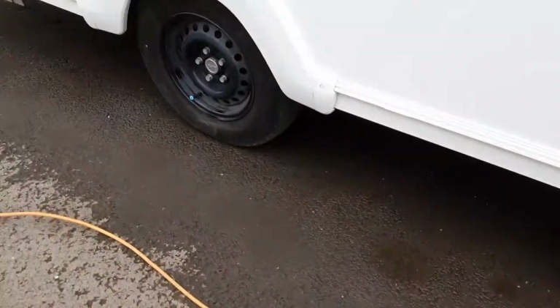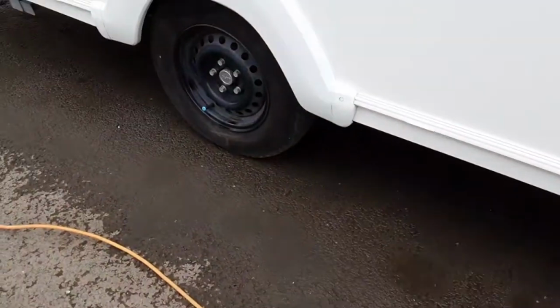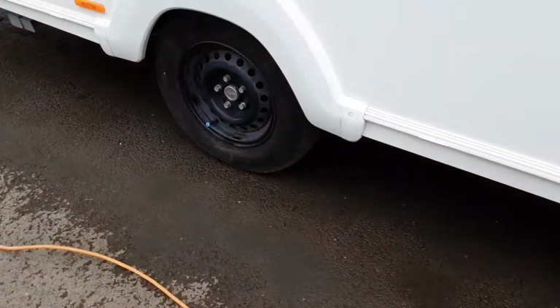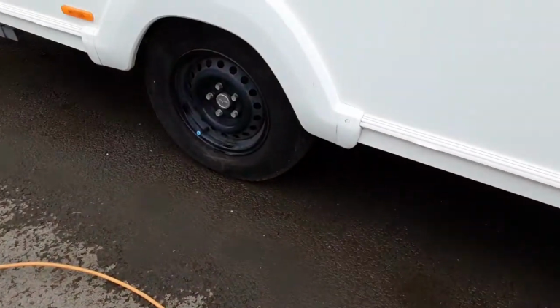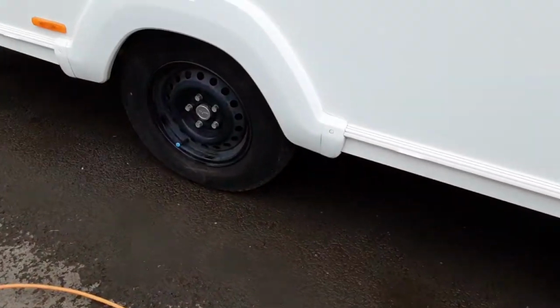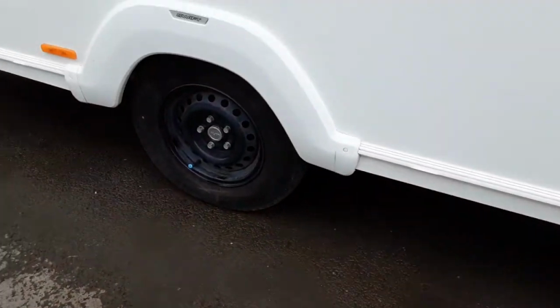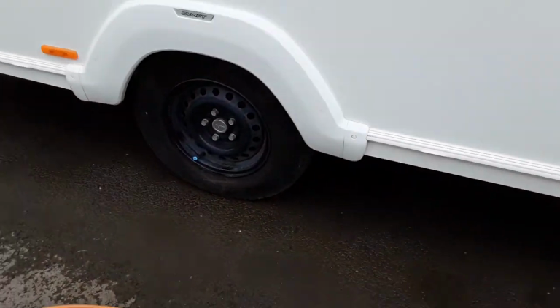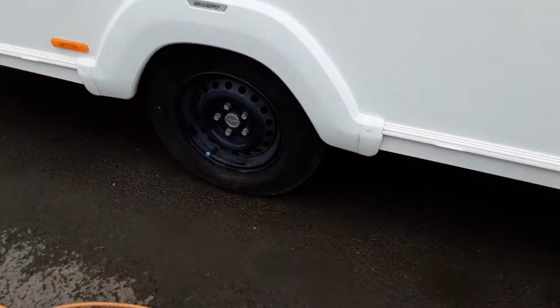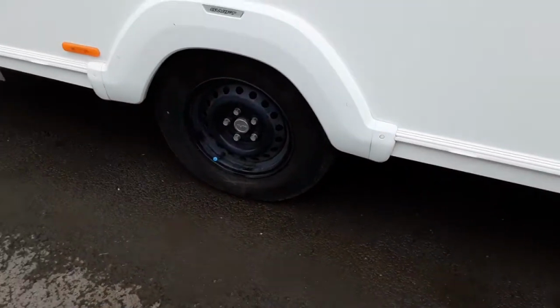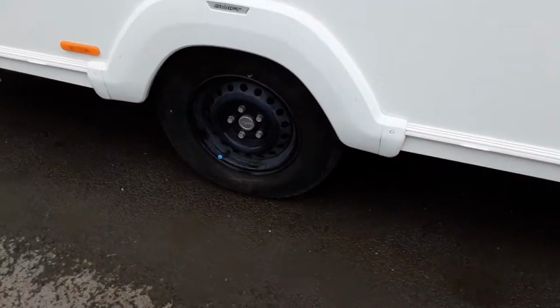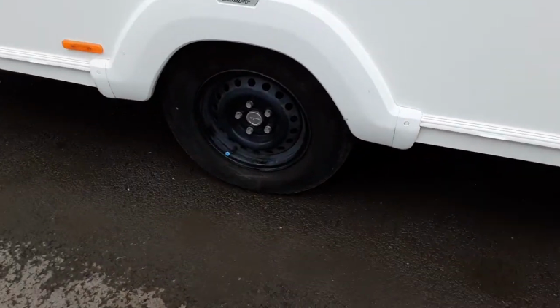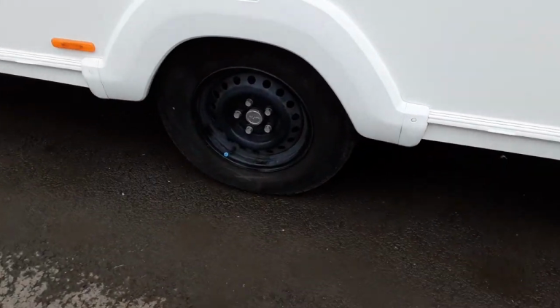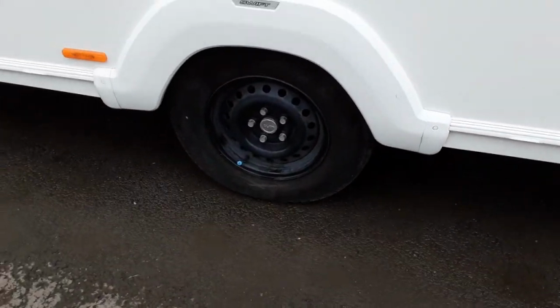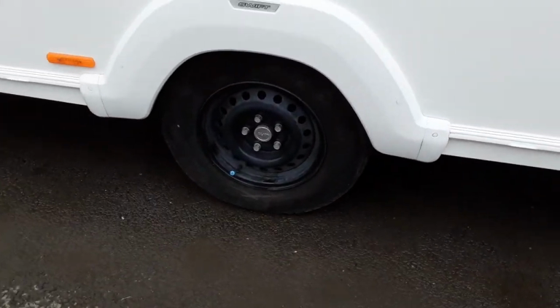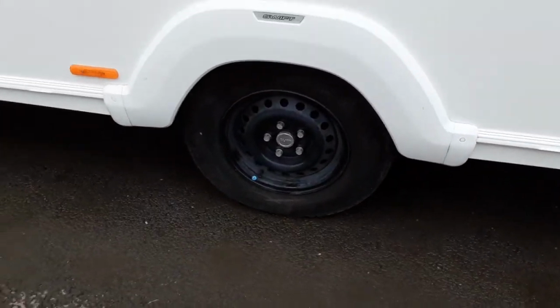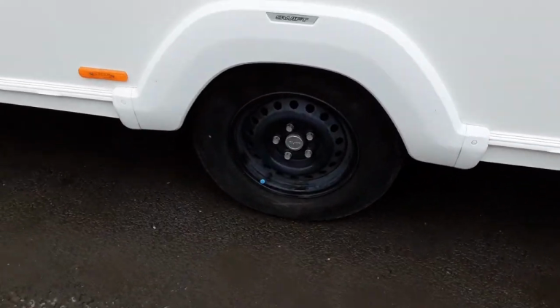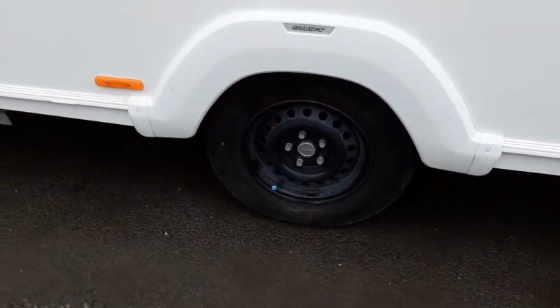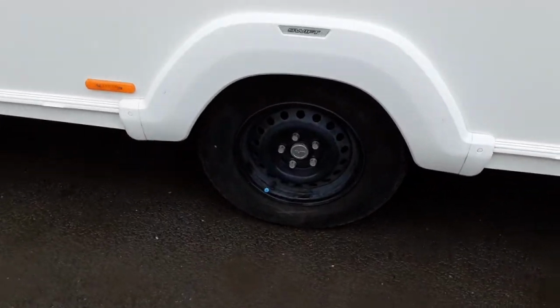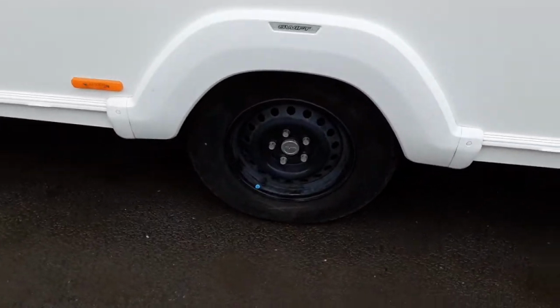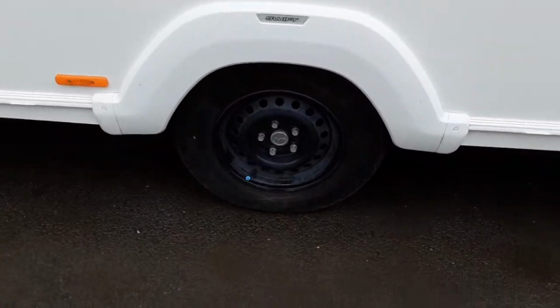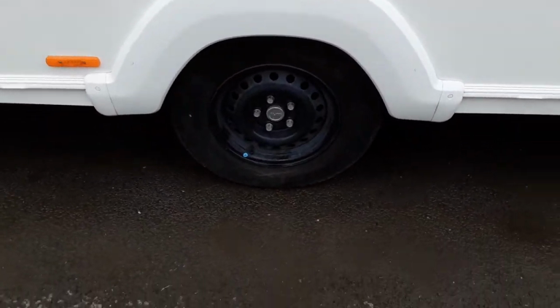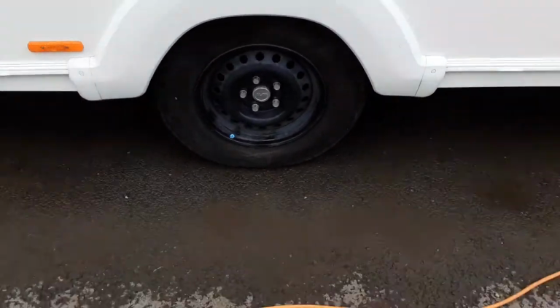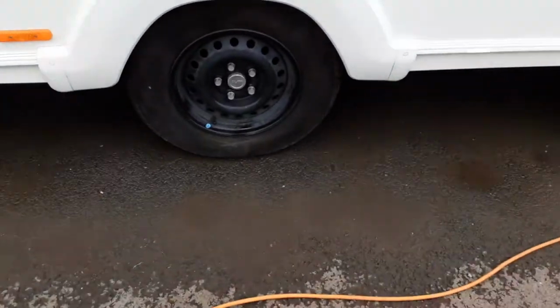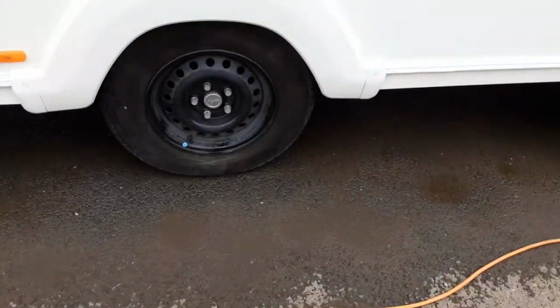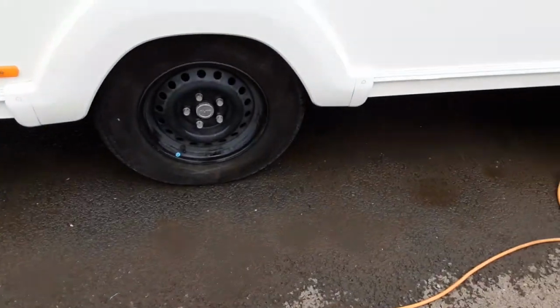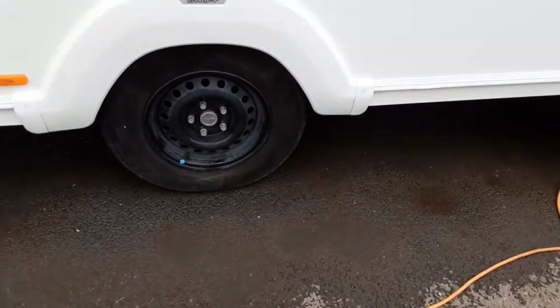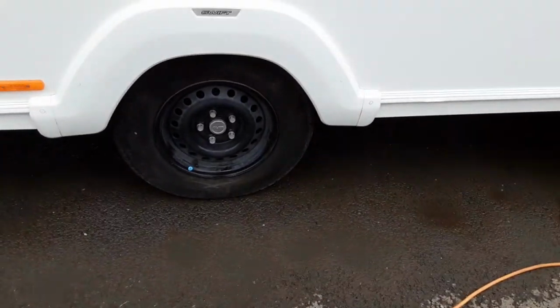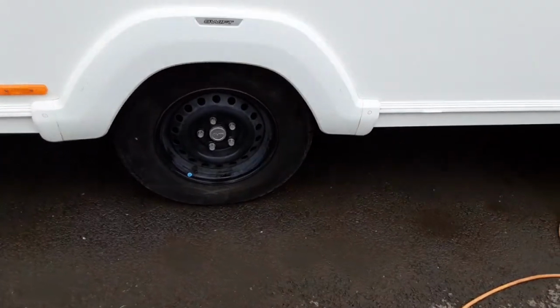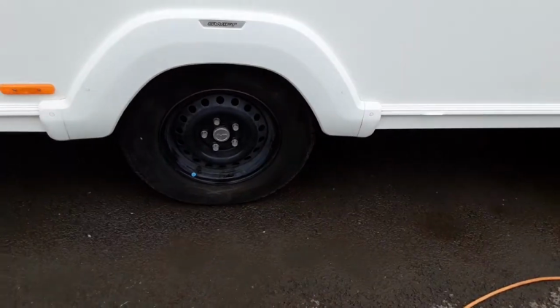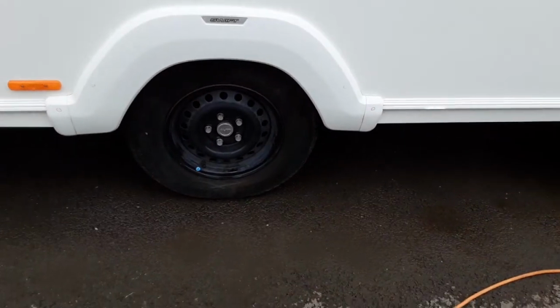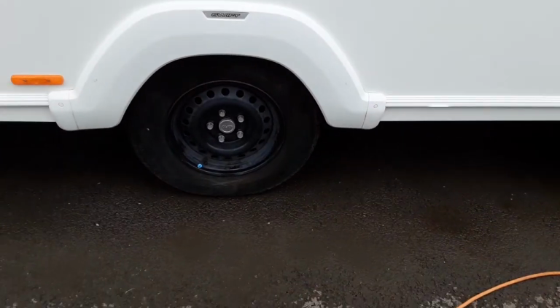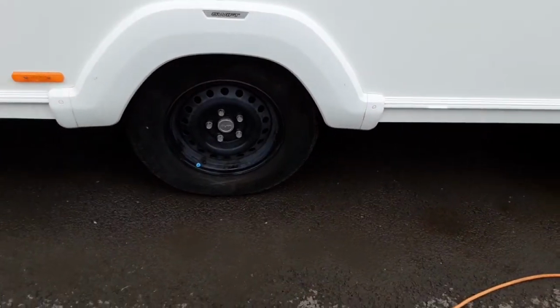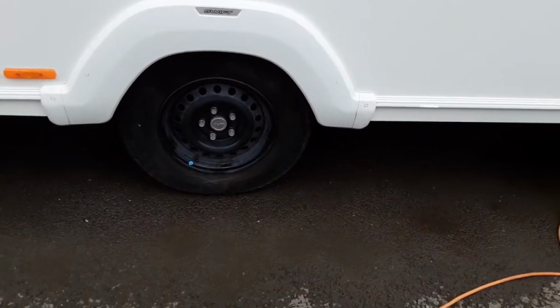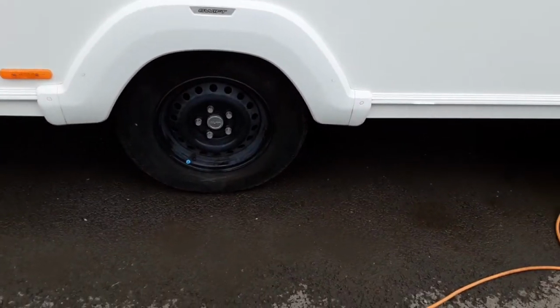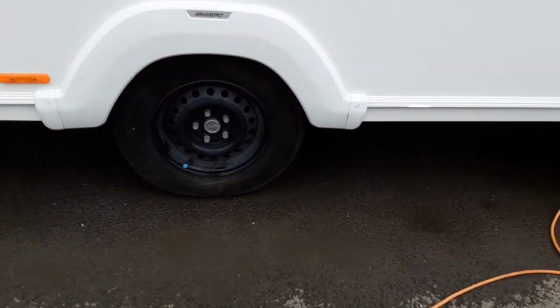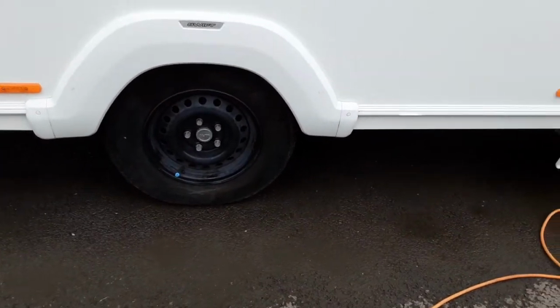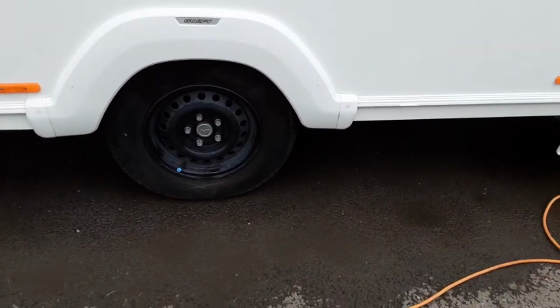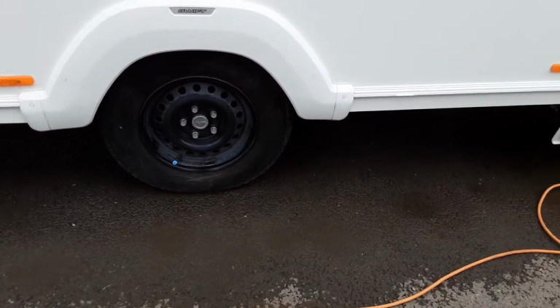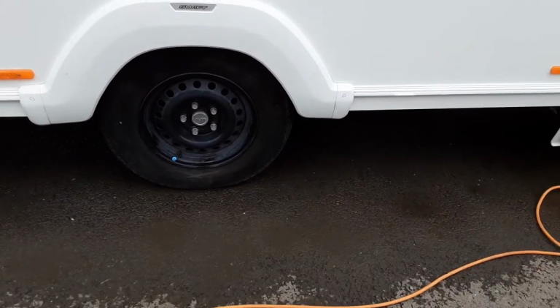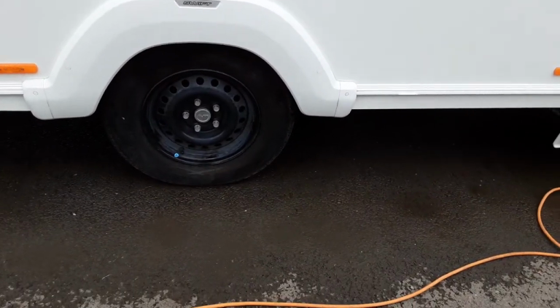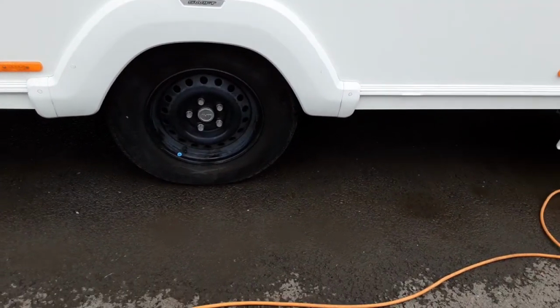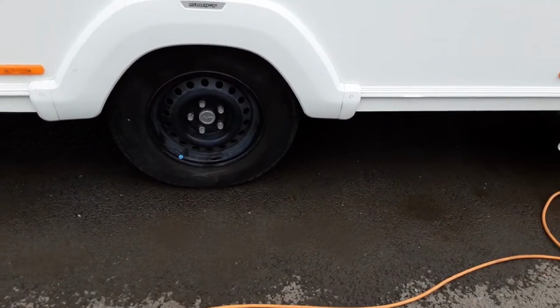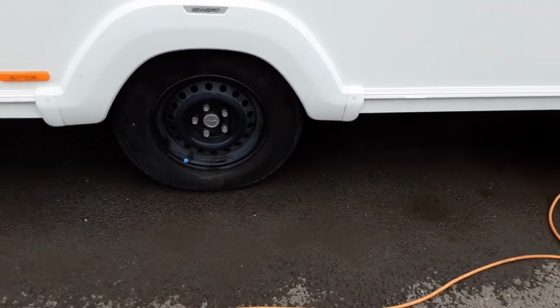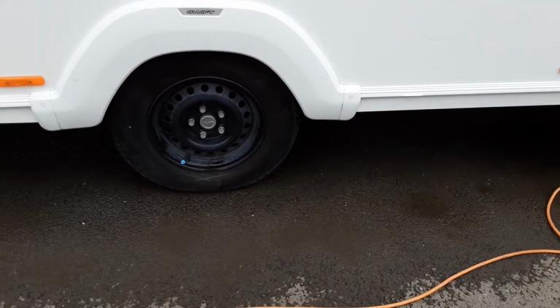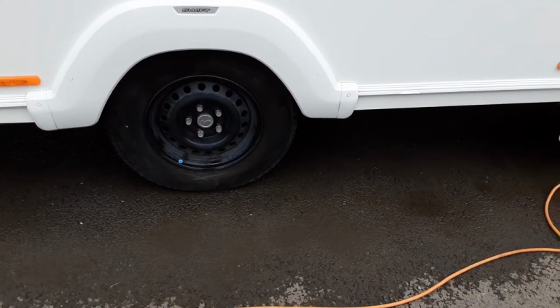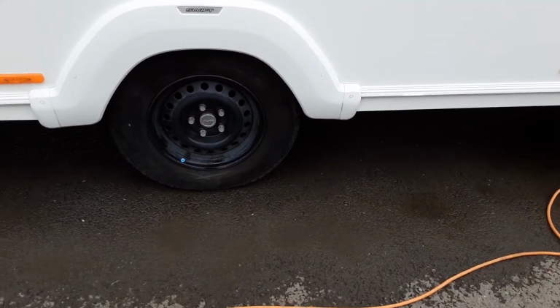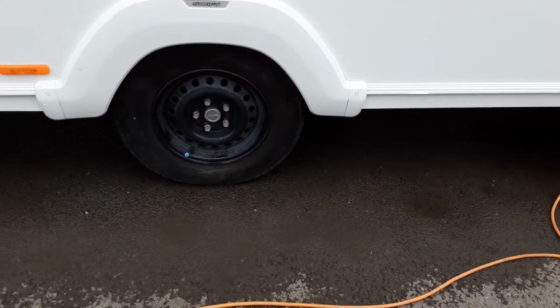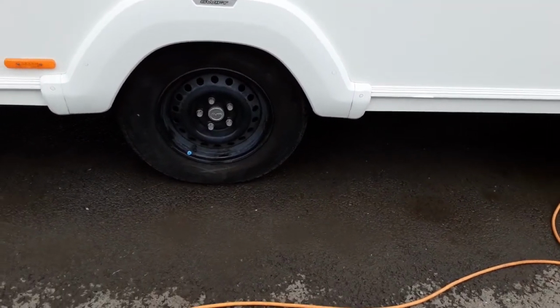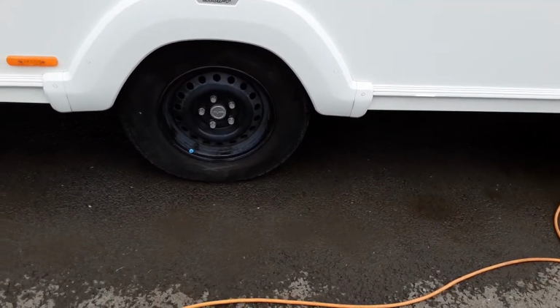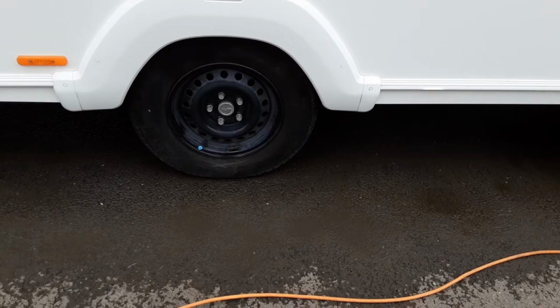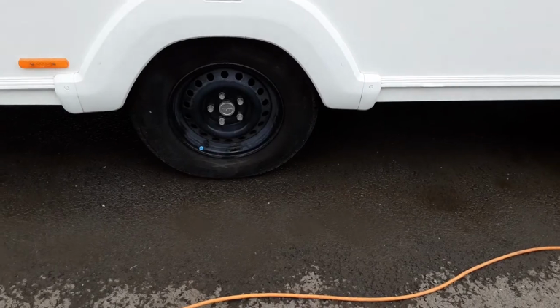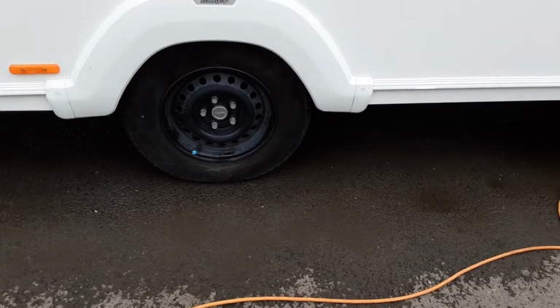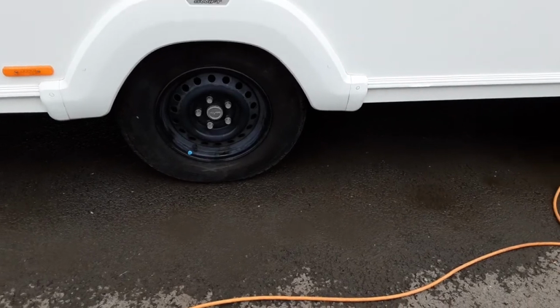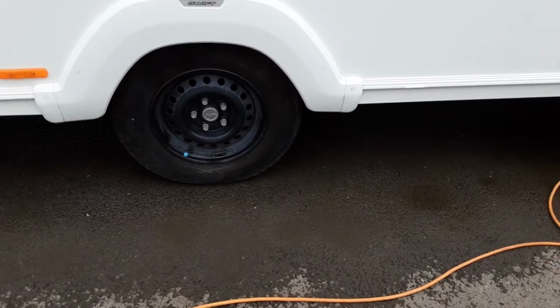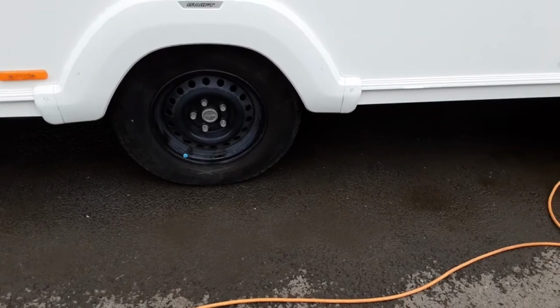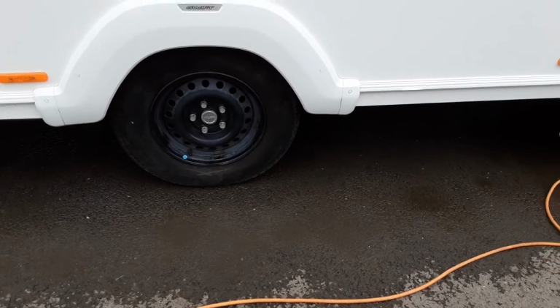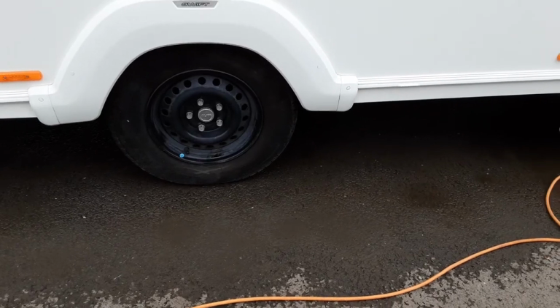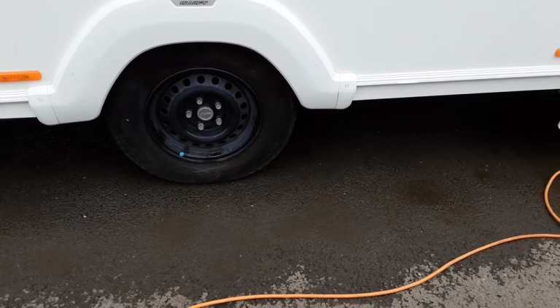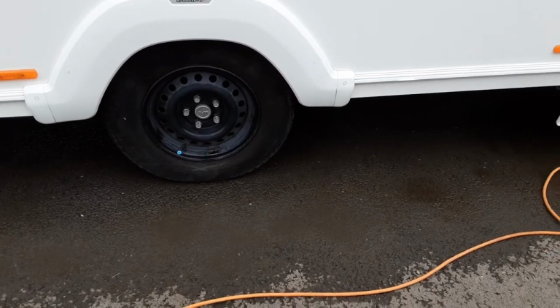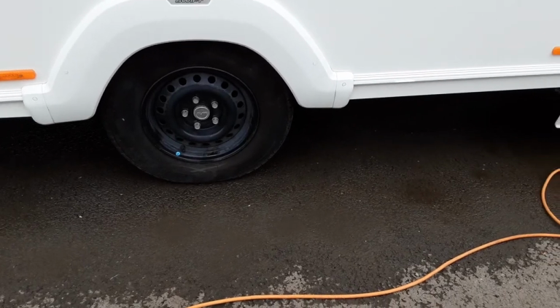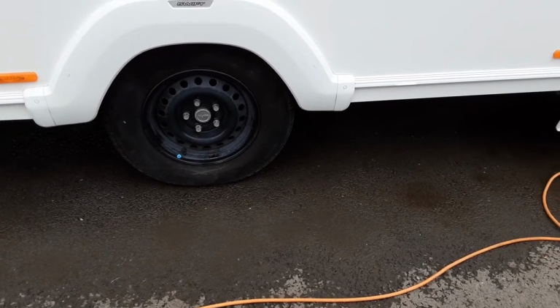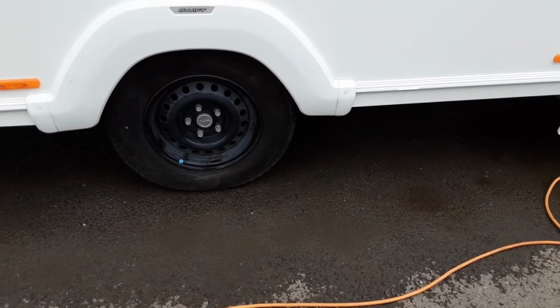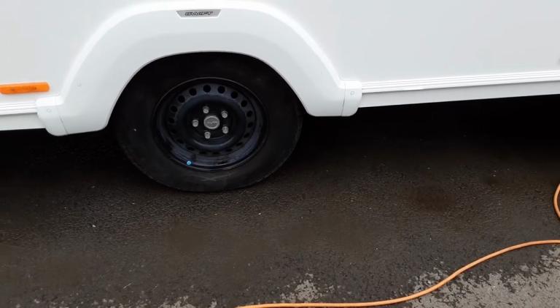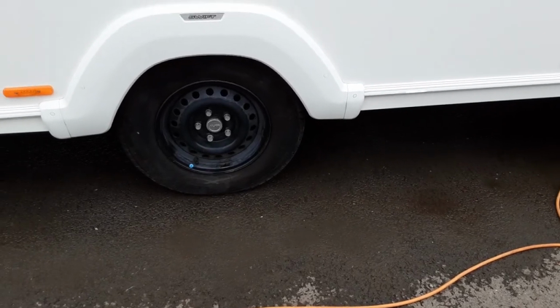The wheel nuts will be torqued while you're here on site collecting the caravan, and we'll do that on both sides of the van to the correct manufacturer's setting.